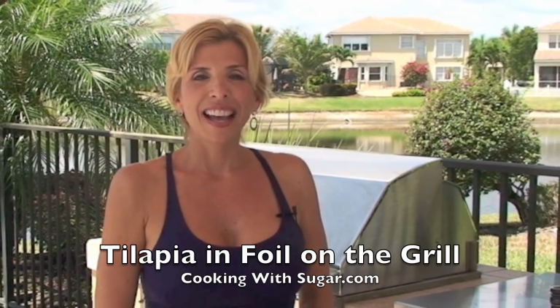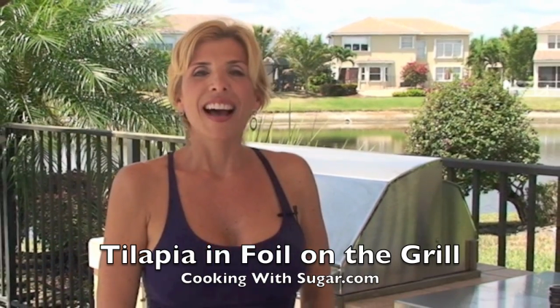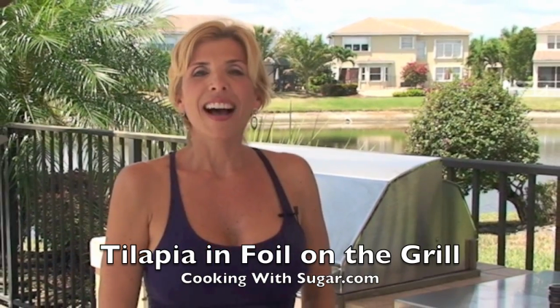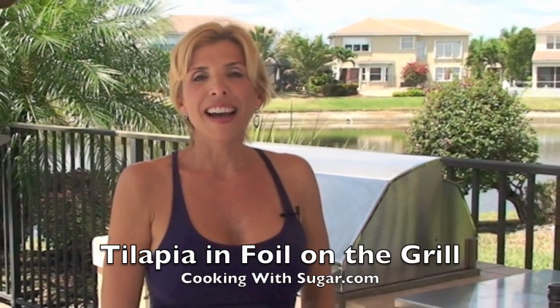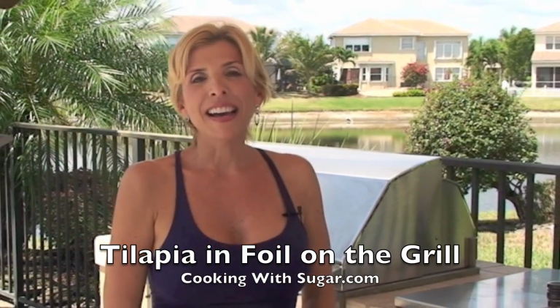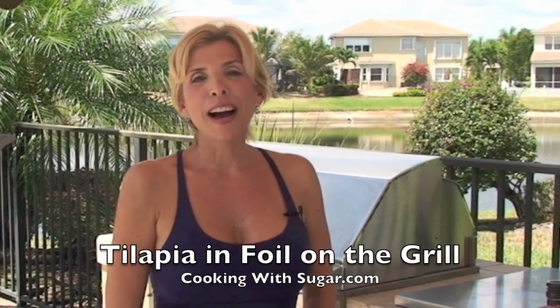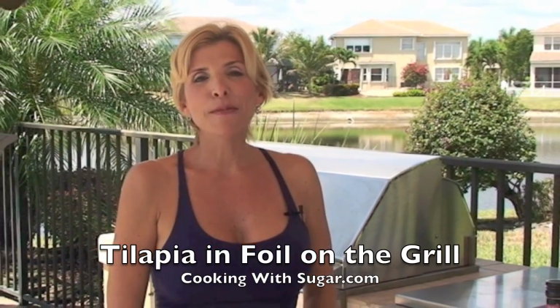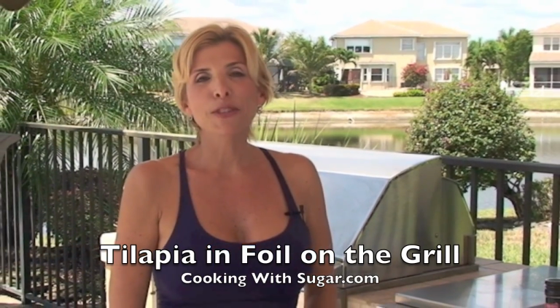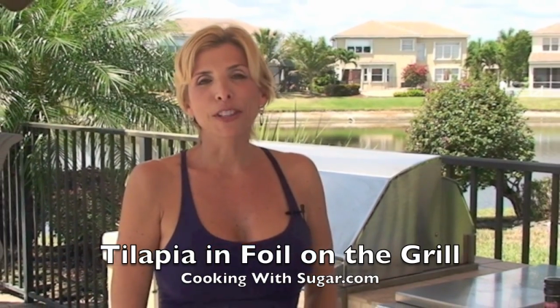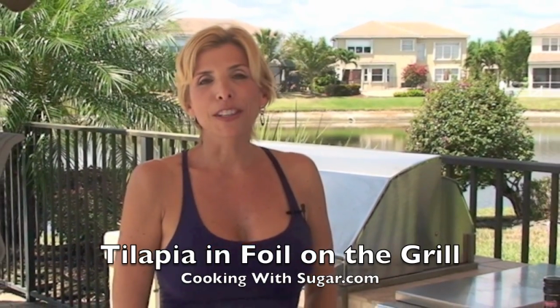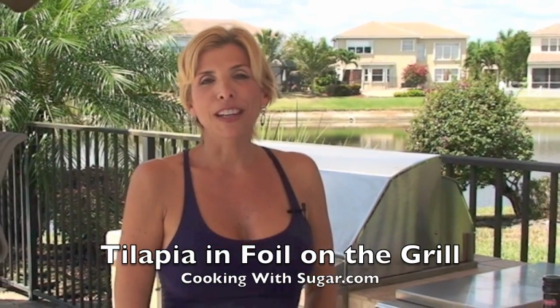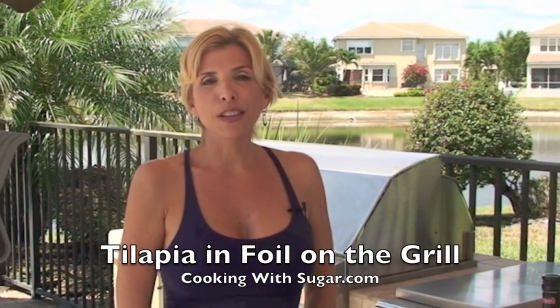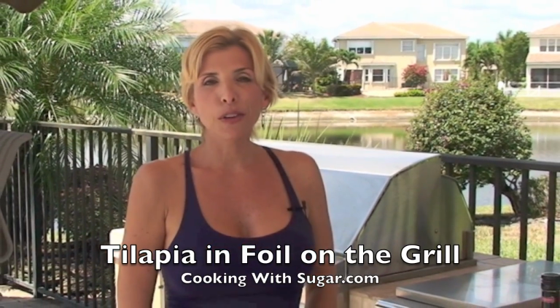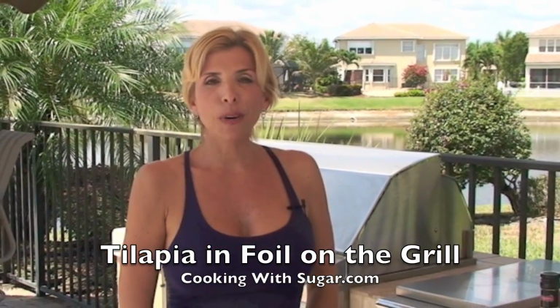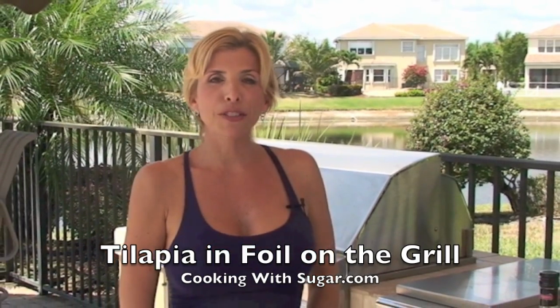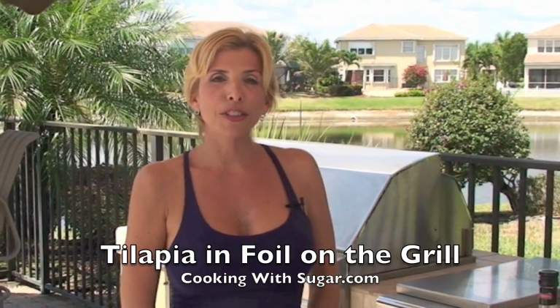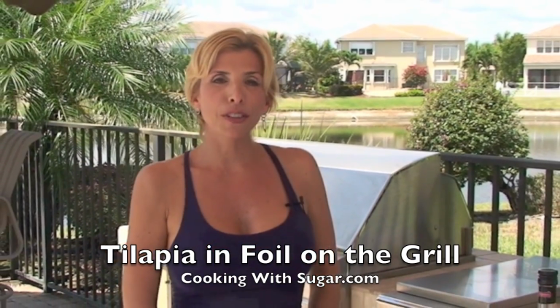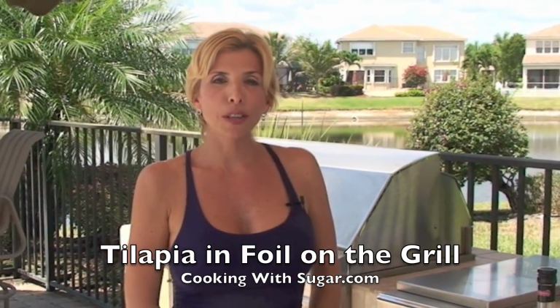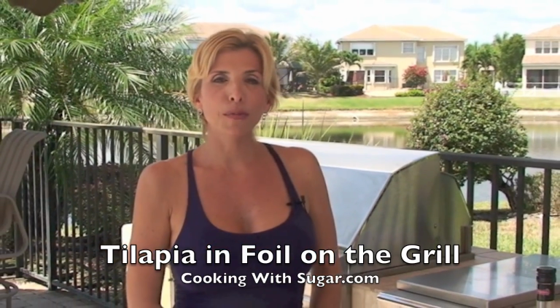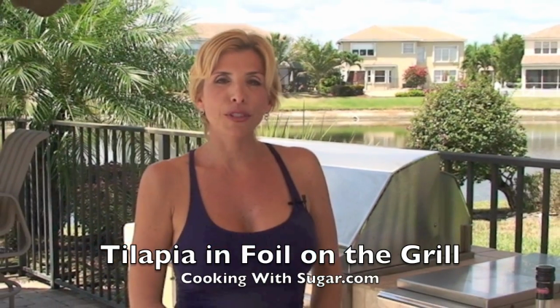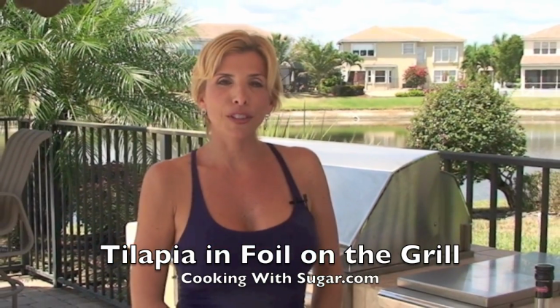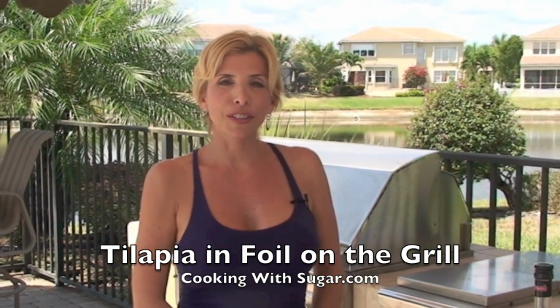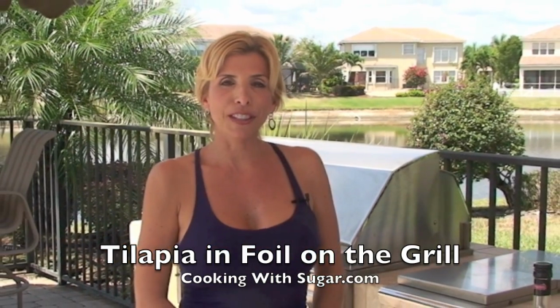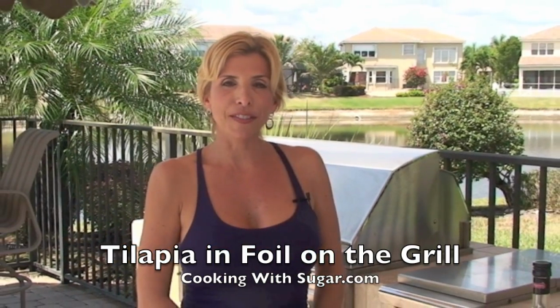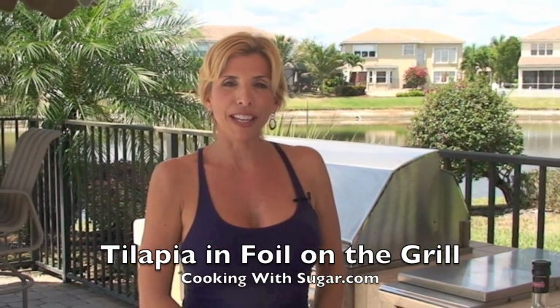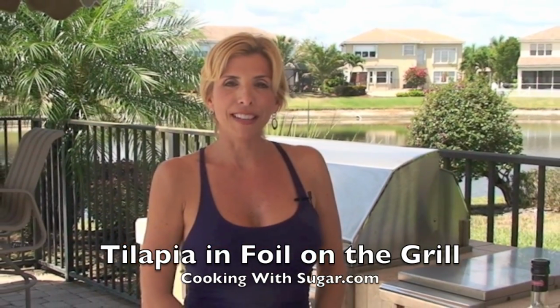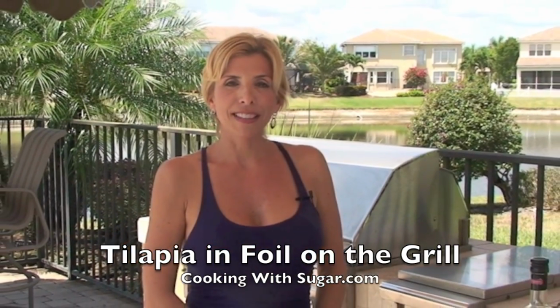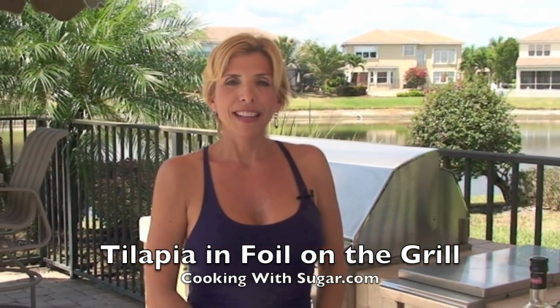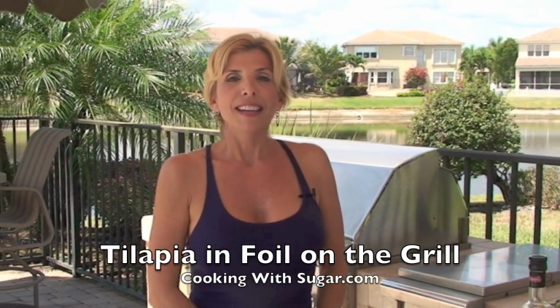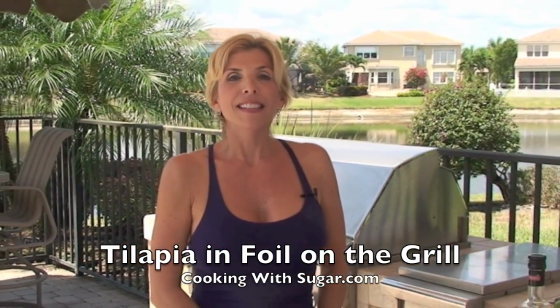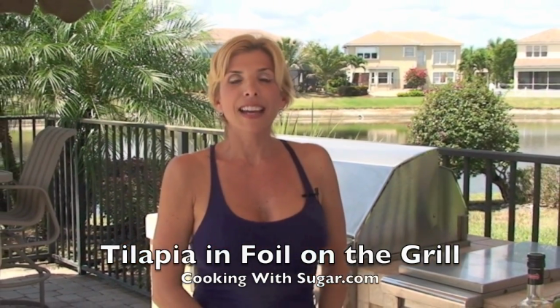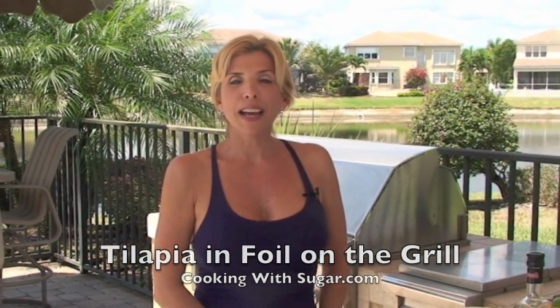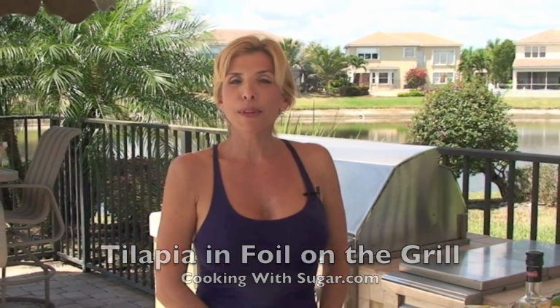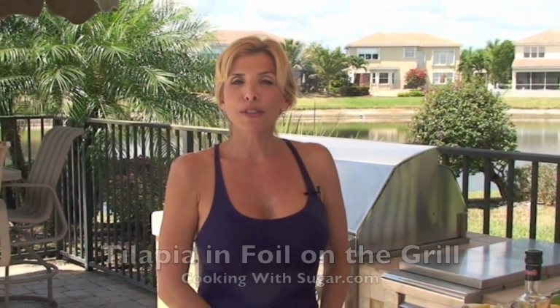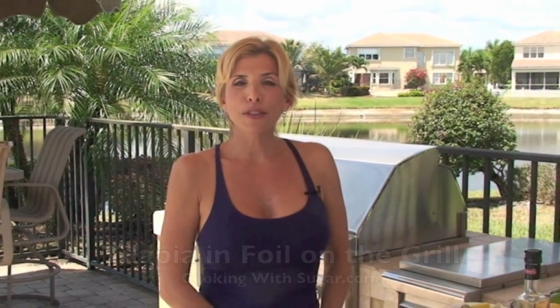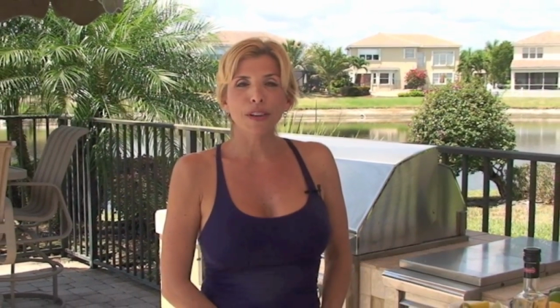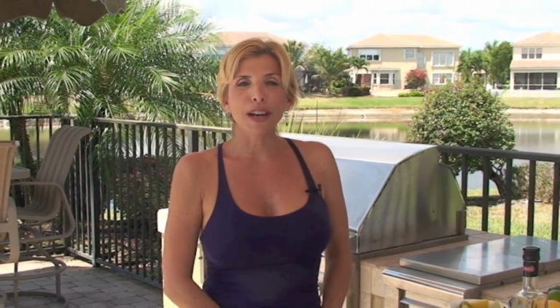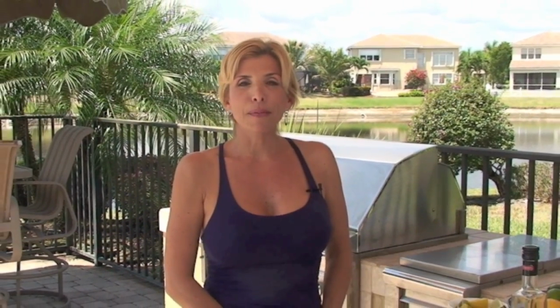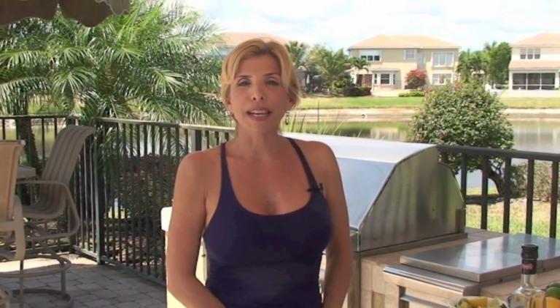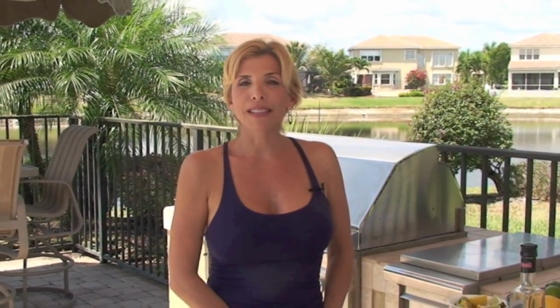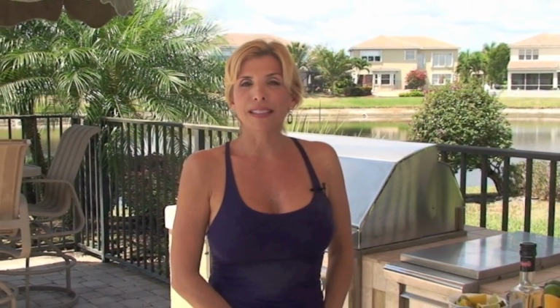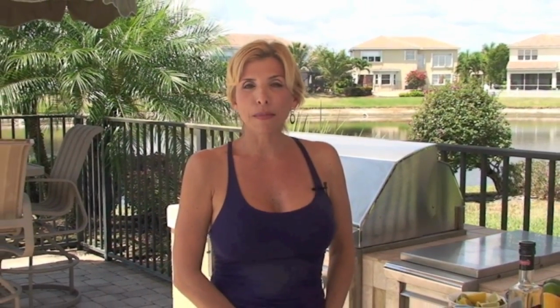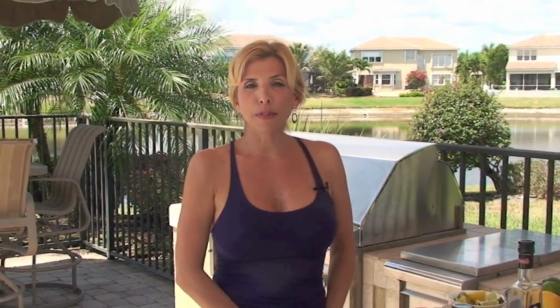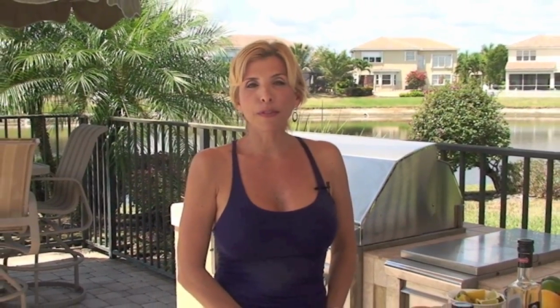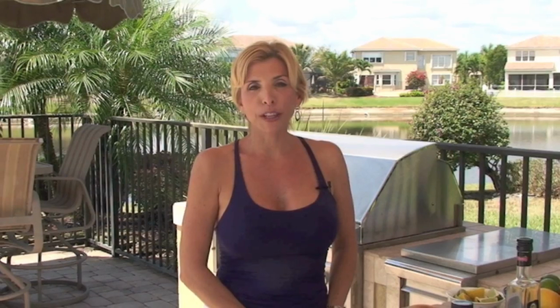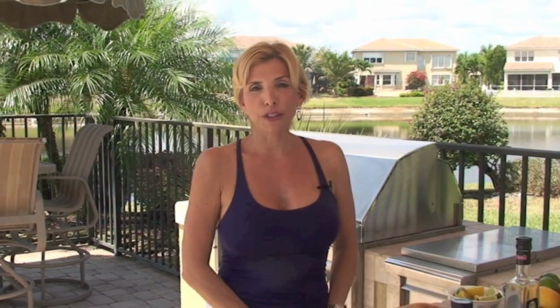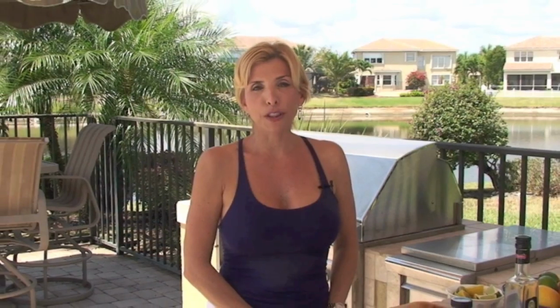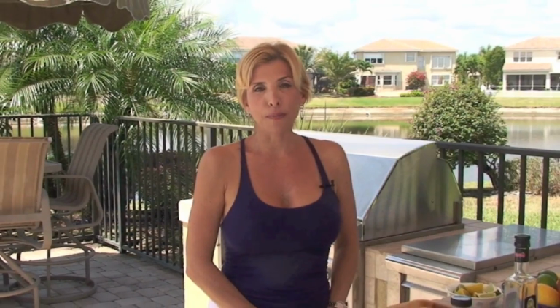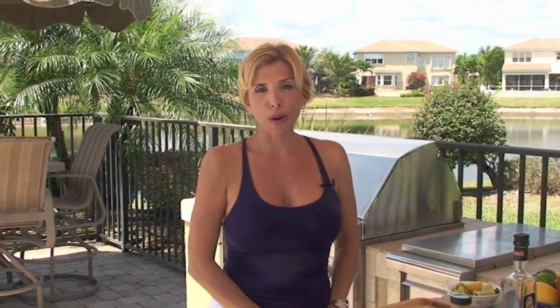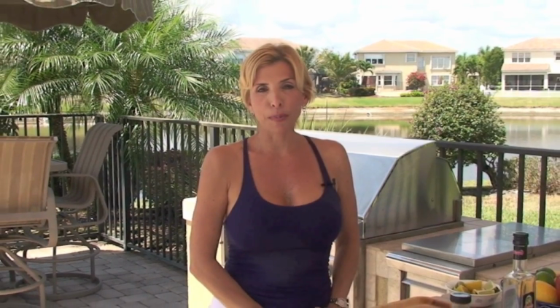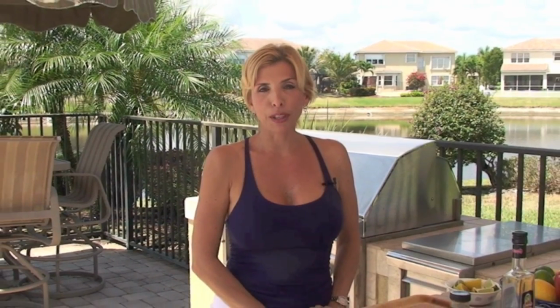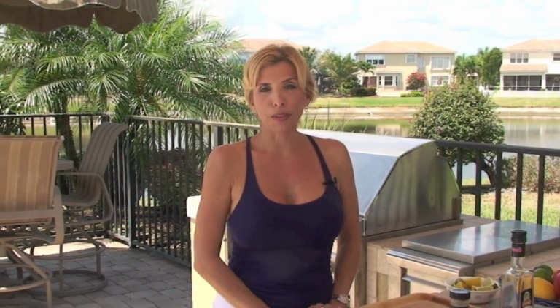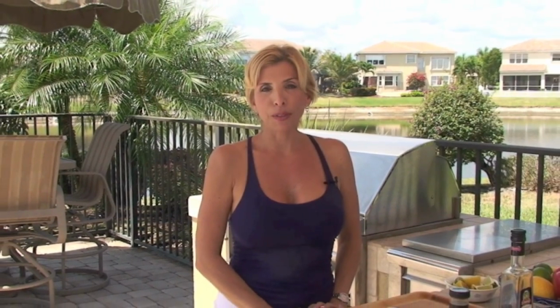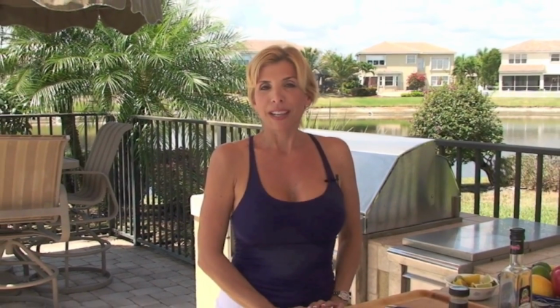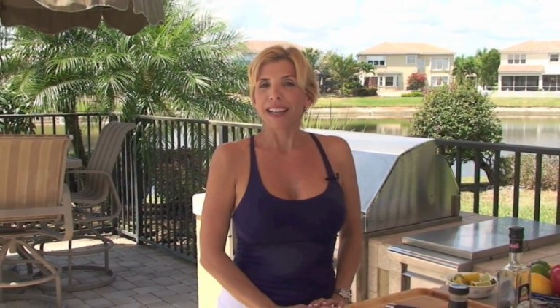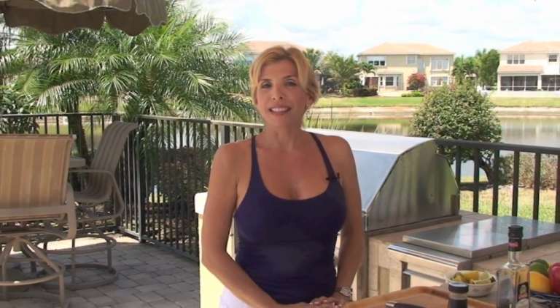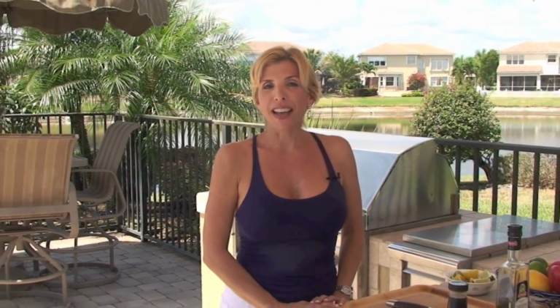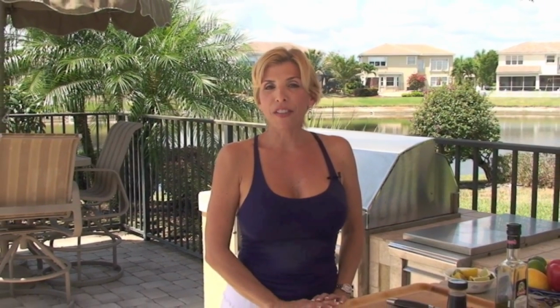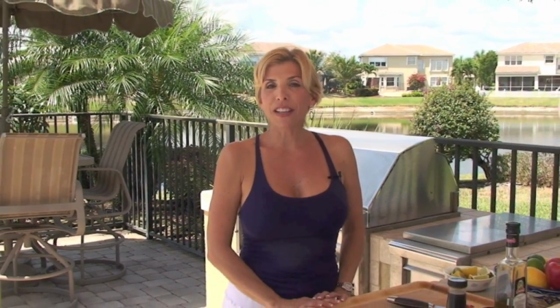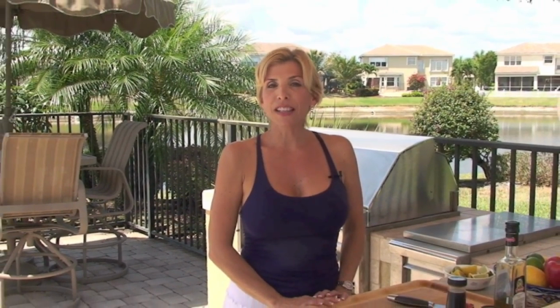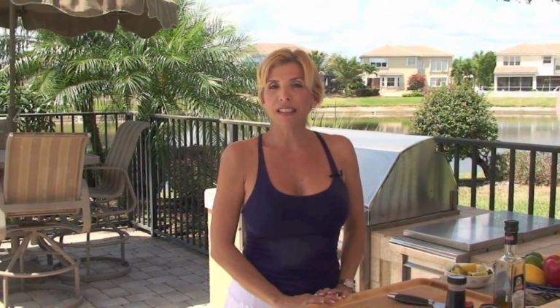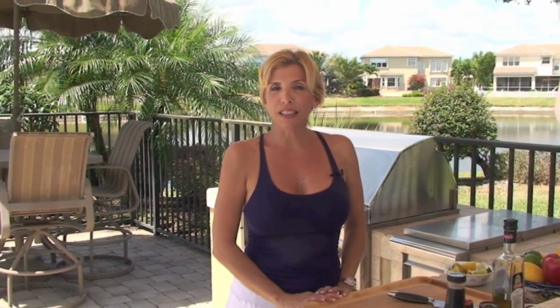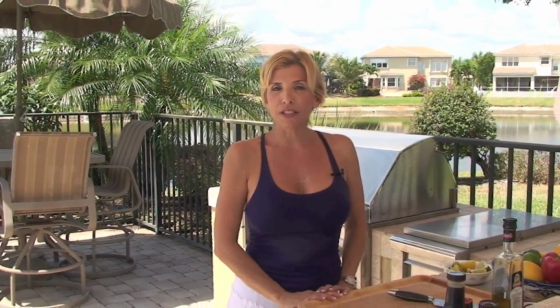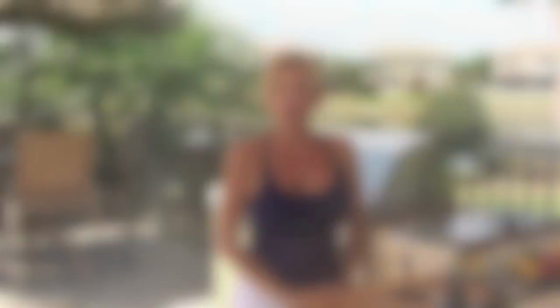Hi, I'm Sugar, and you're watching Cooking with Sugar TV. Today, I'm going to show you how to make a simple fish on the barbecue. It's healthy and delicious.